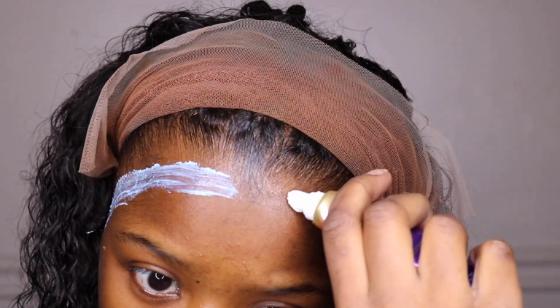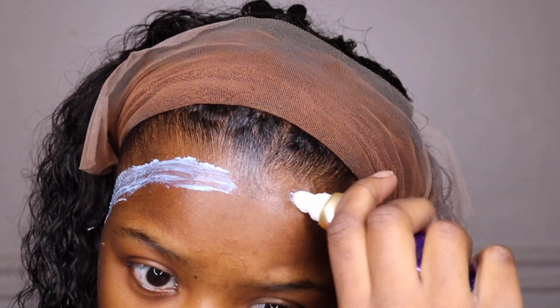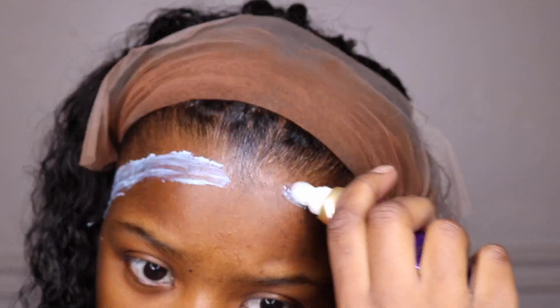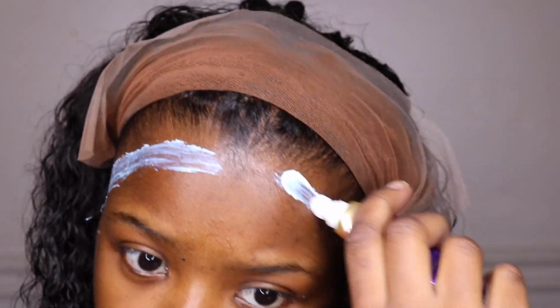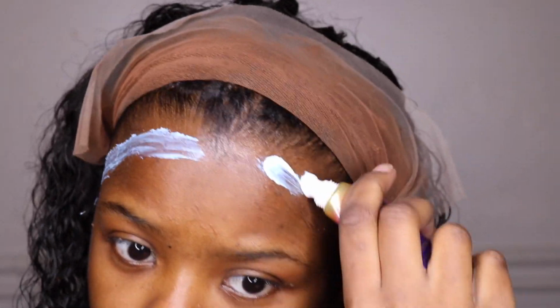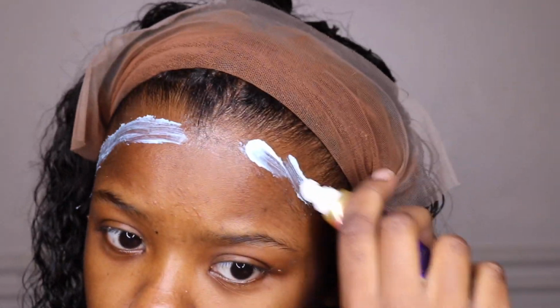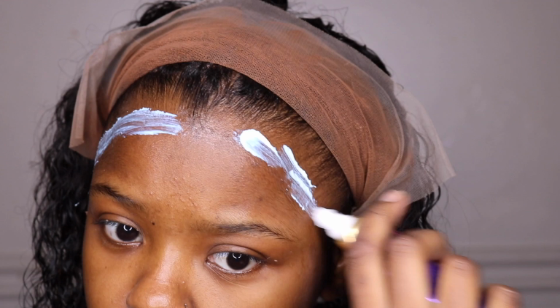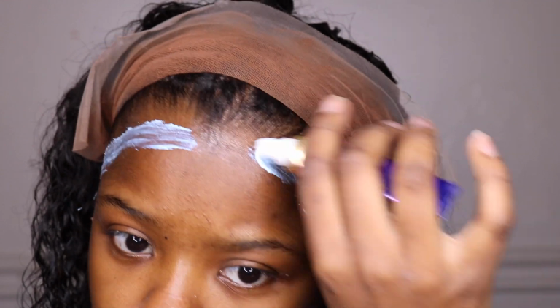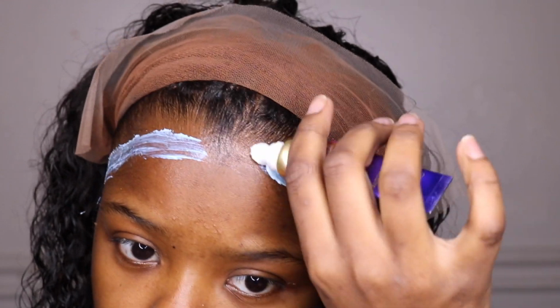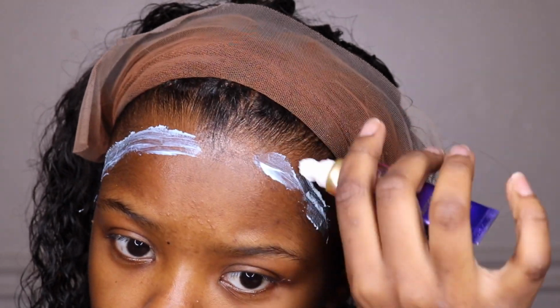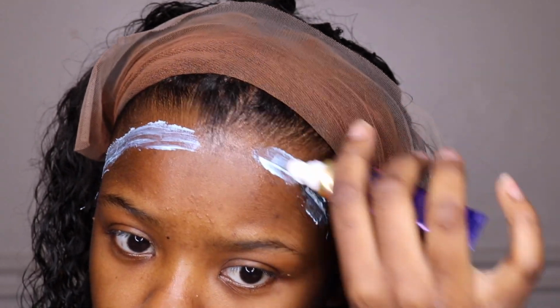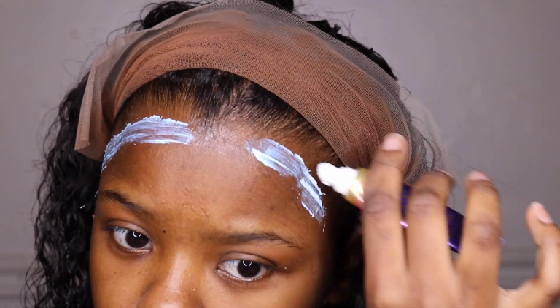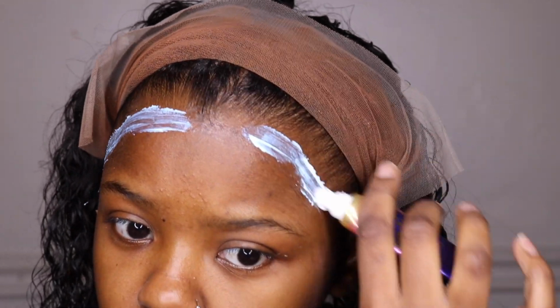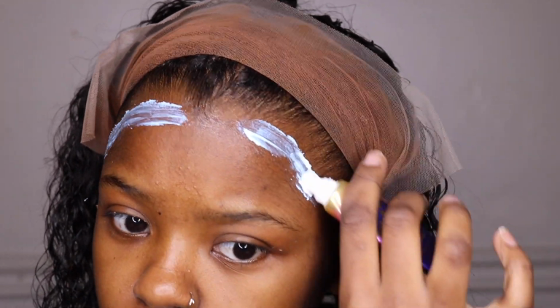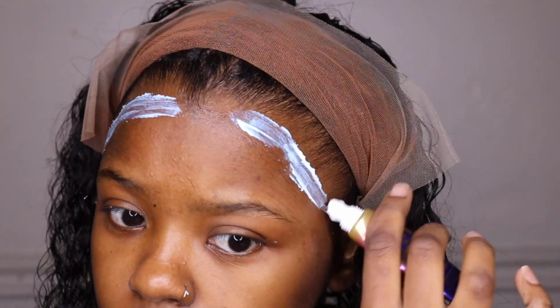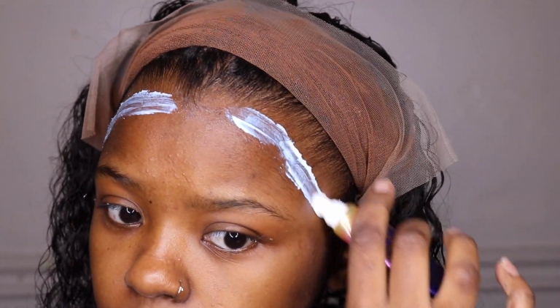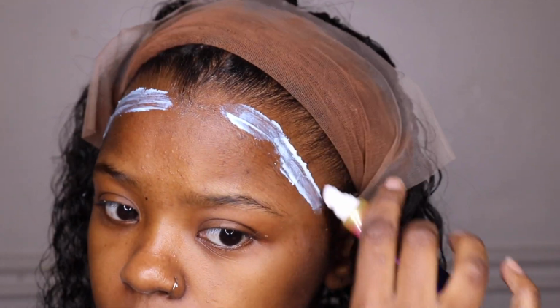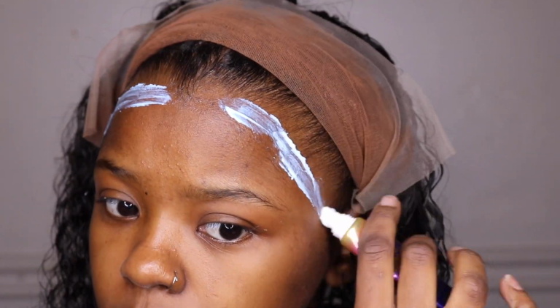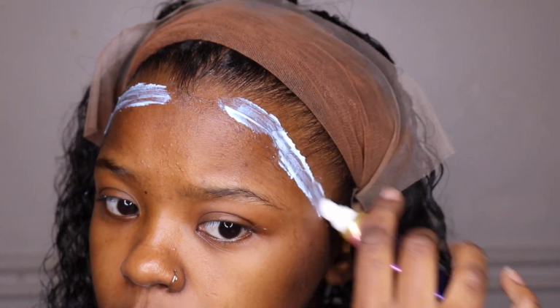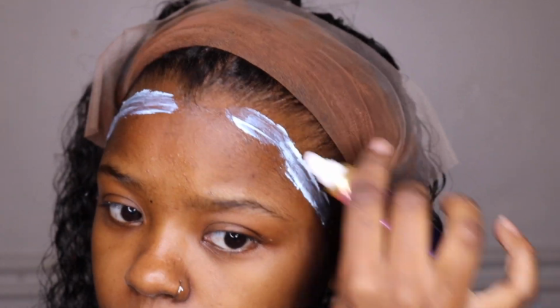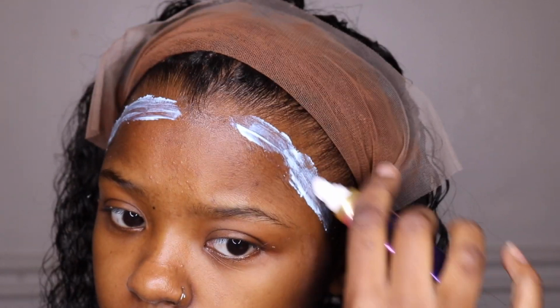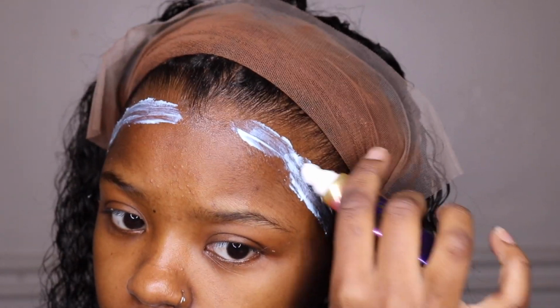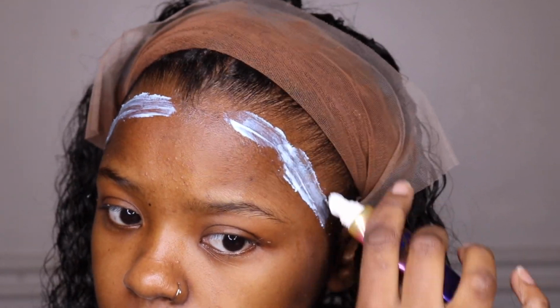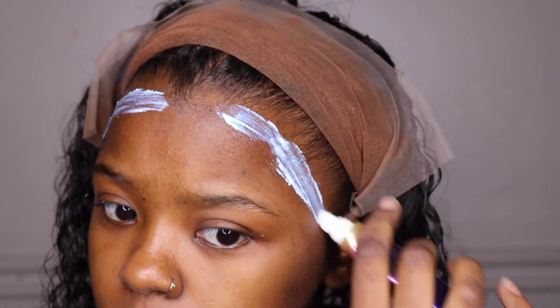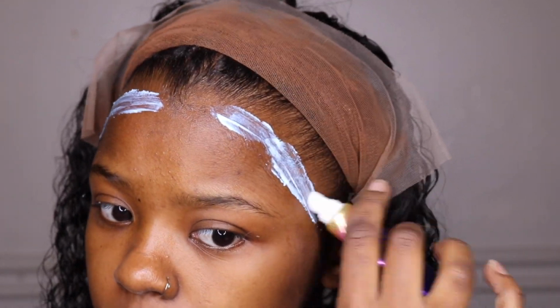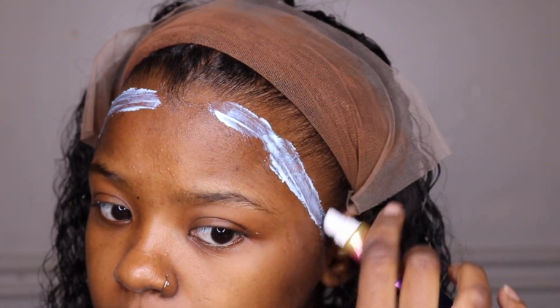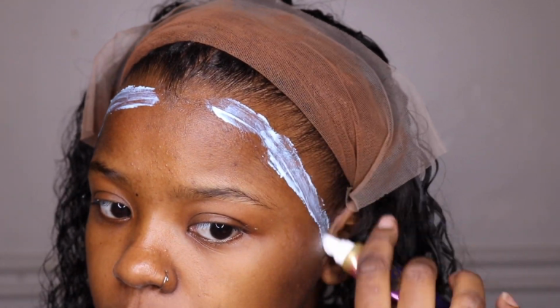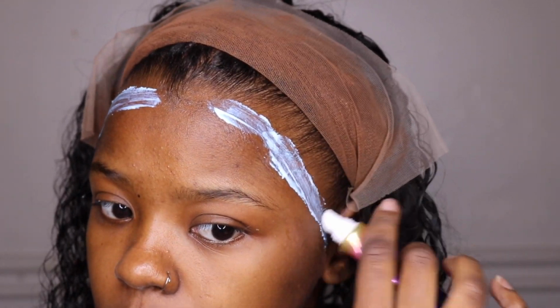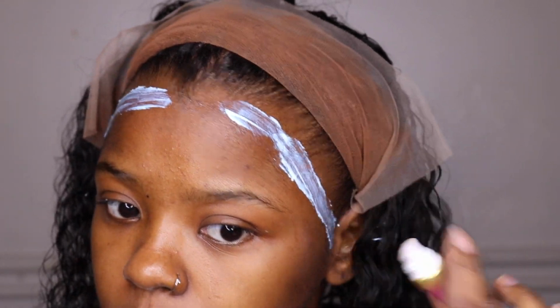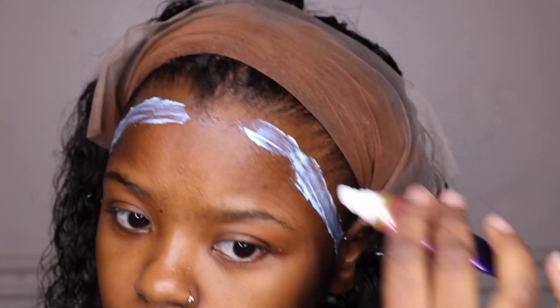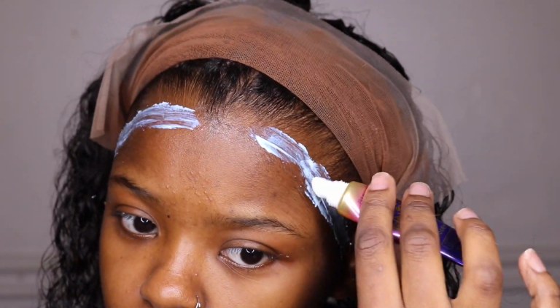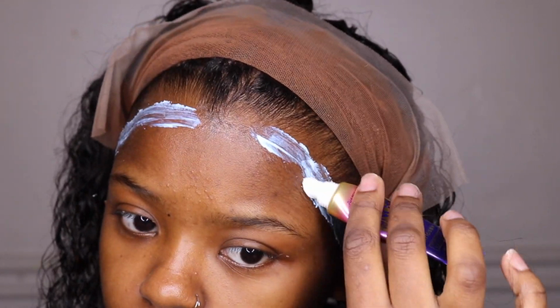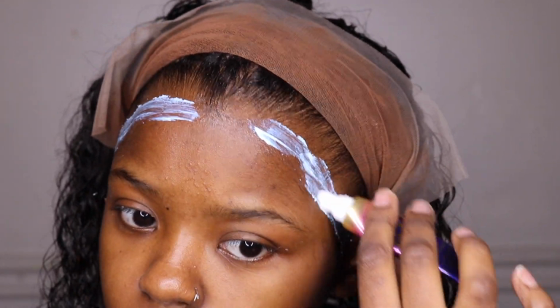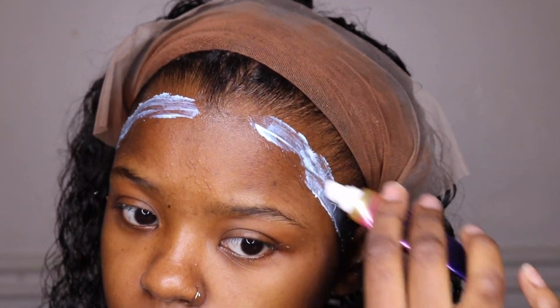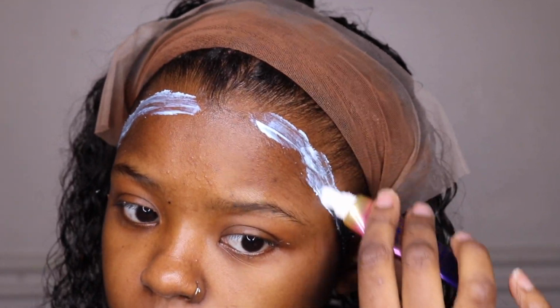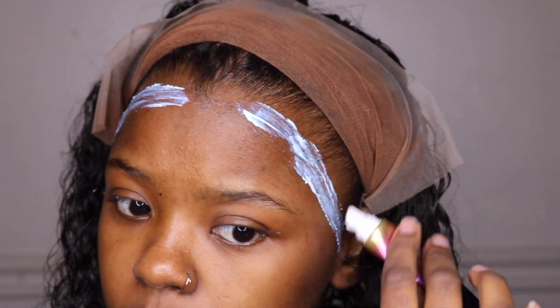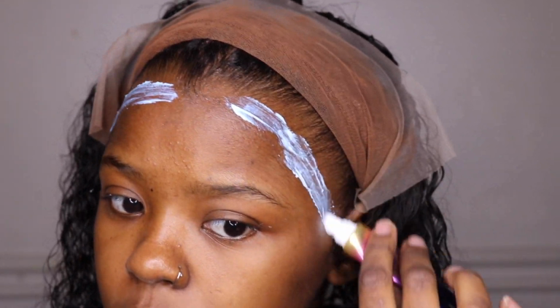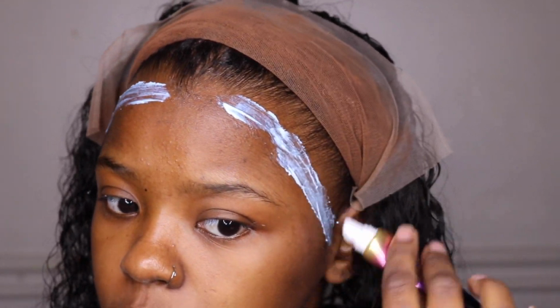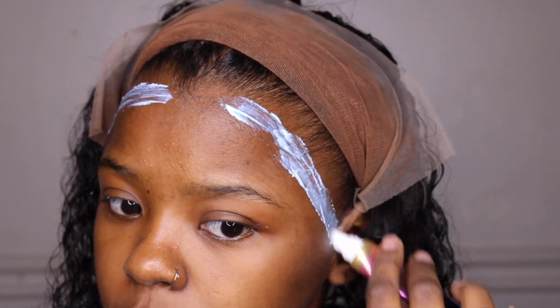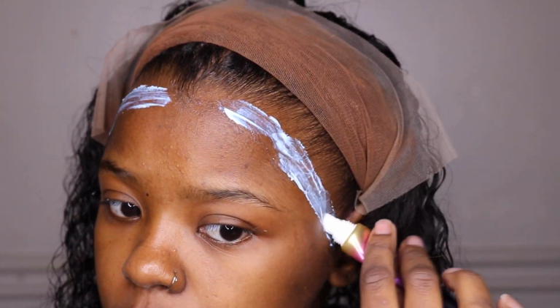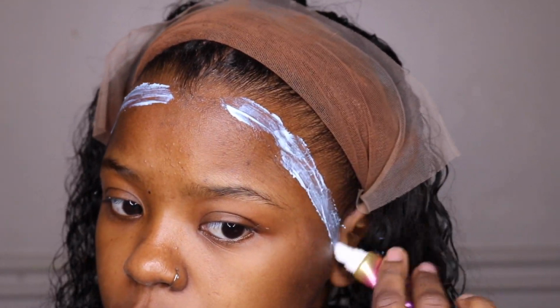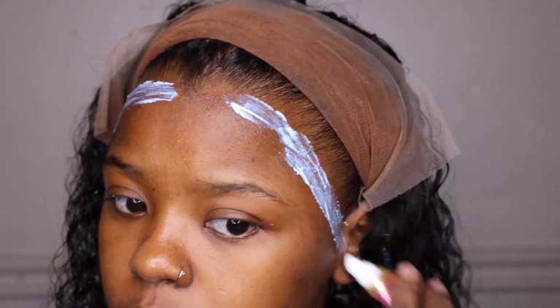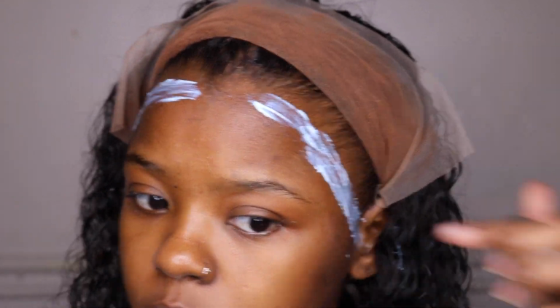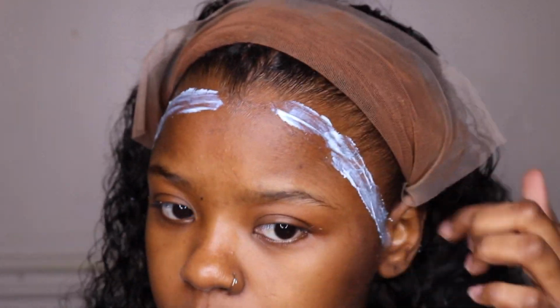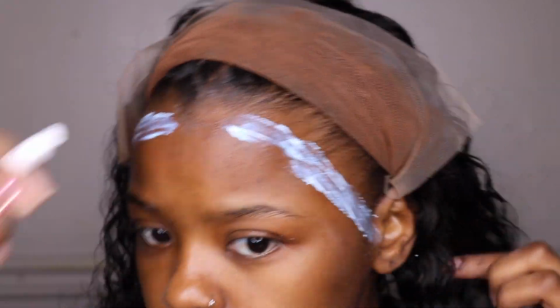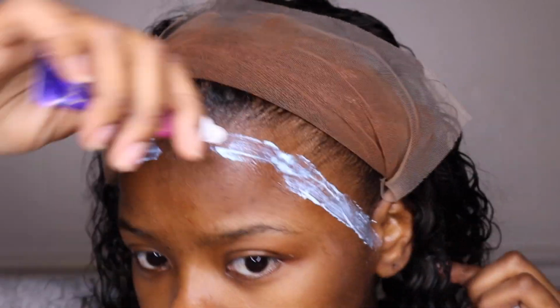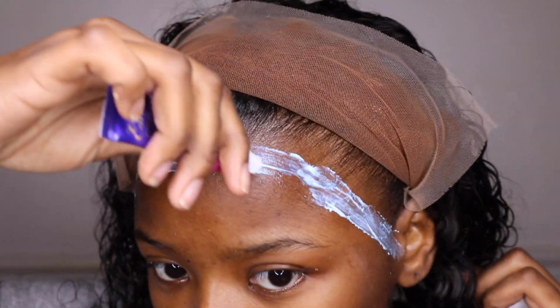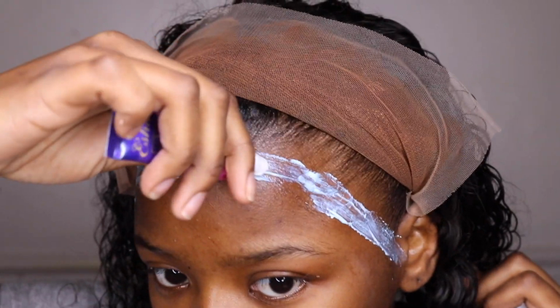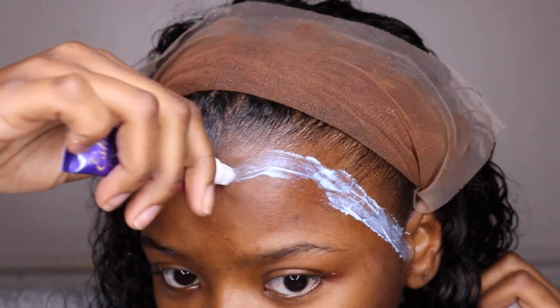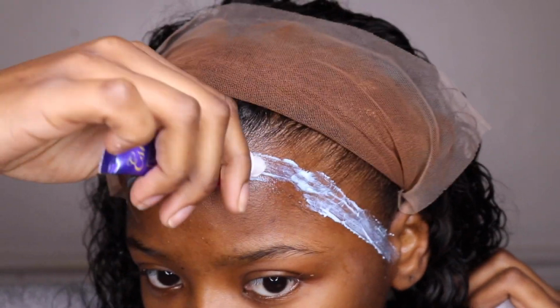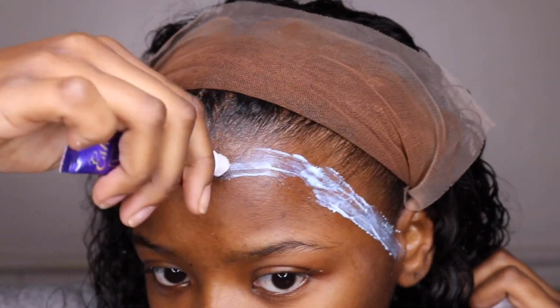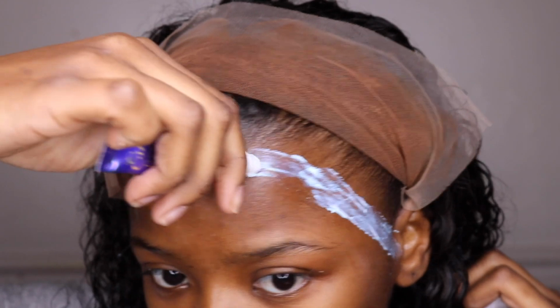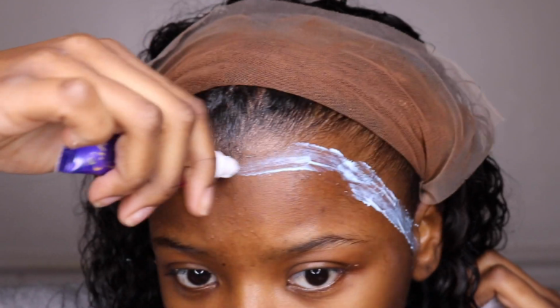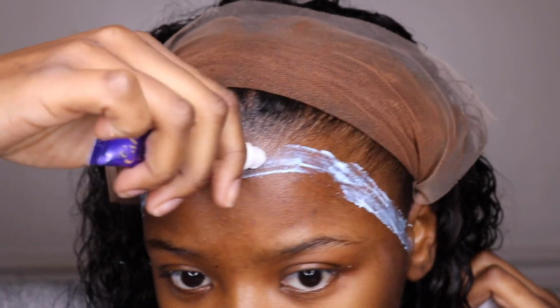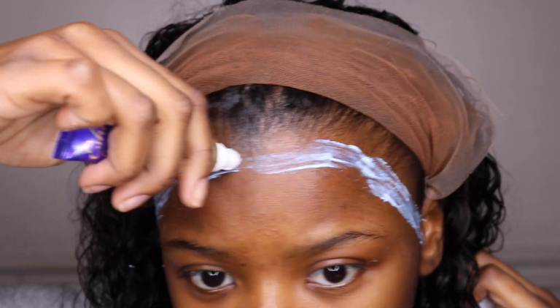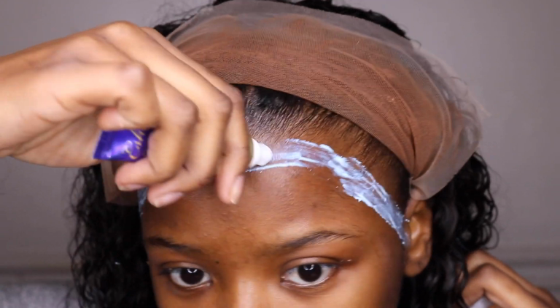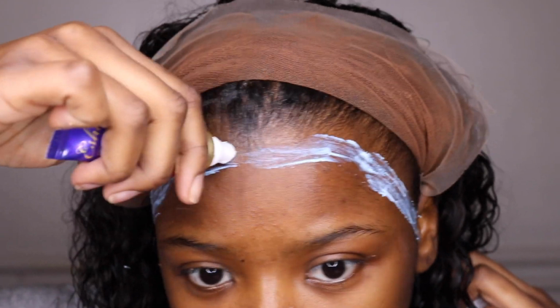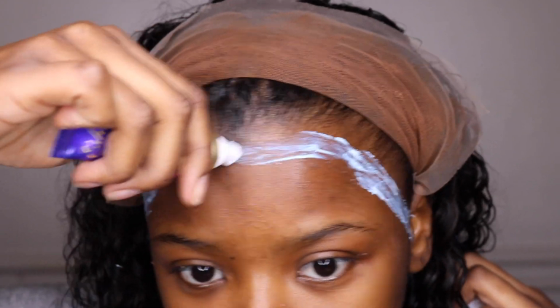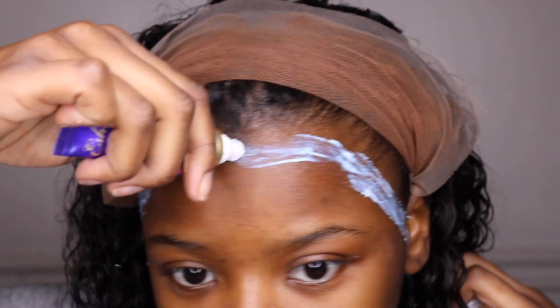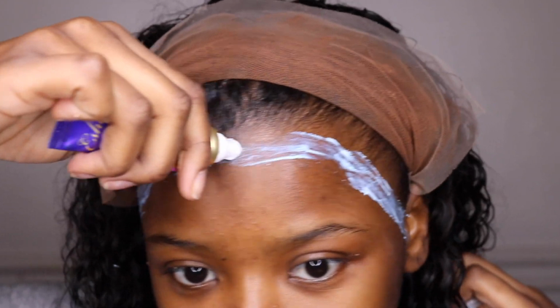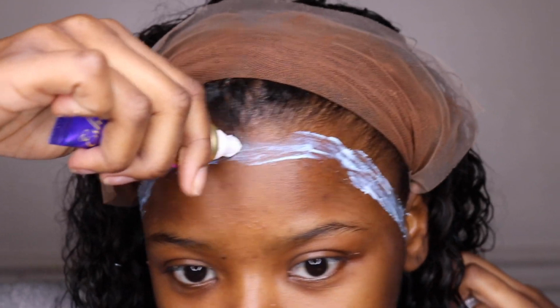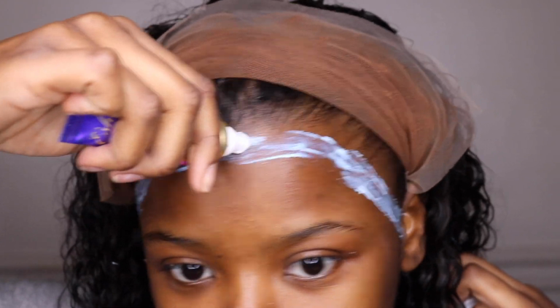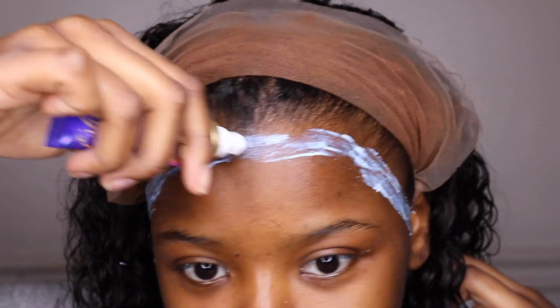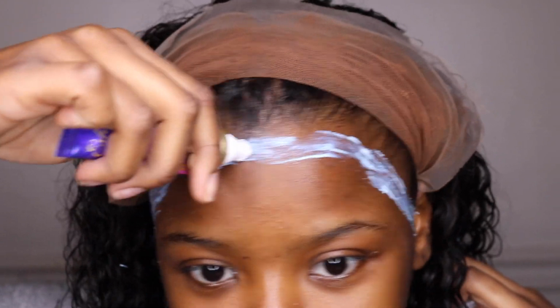Then I will be using the Isha glue. I'm going to be applying three layers and waiting till it turns clear, then I will be applying my wig.